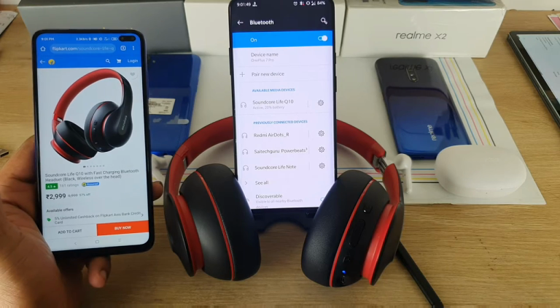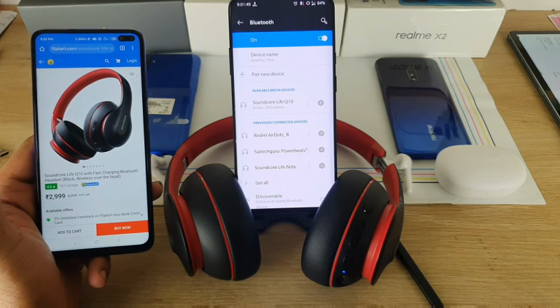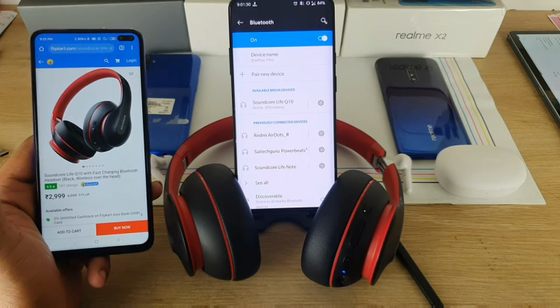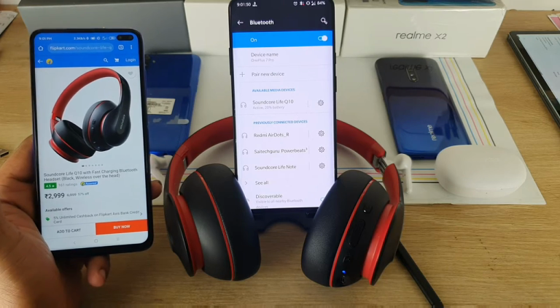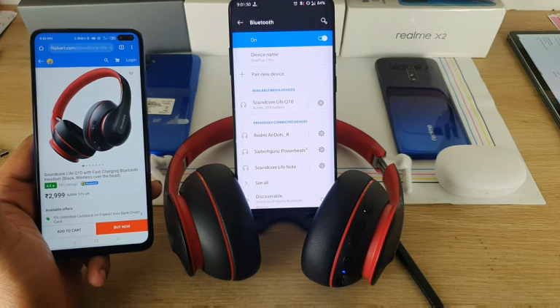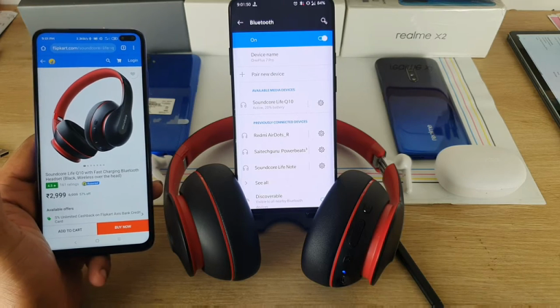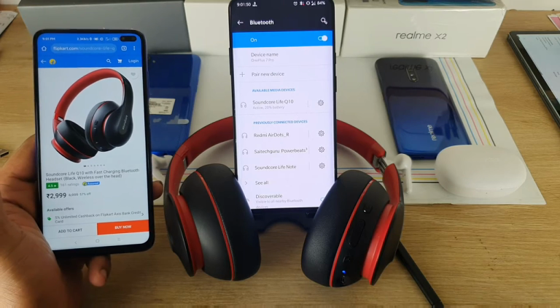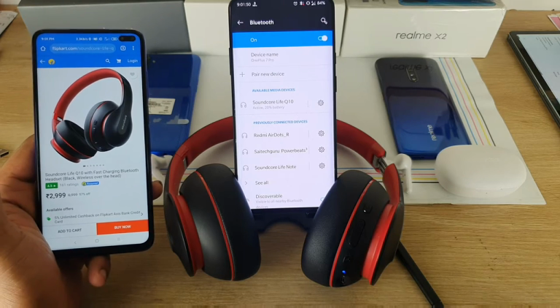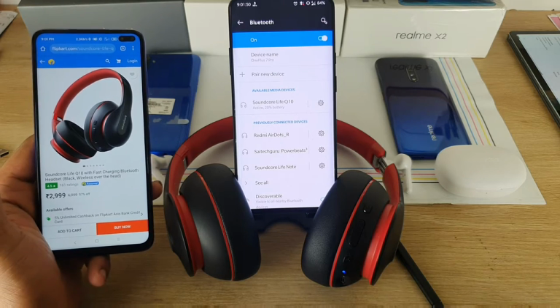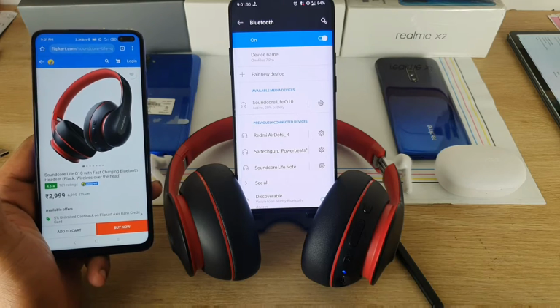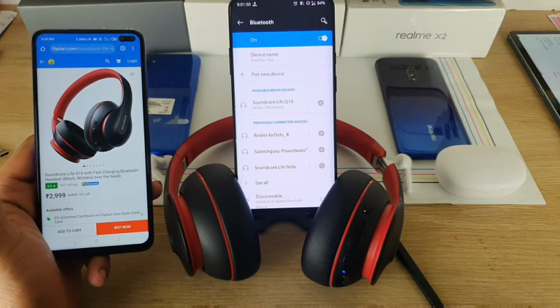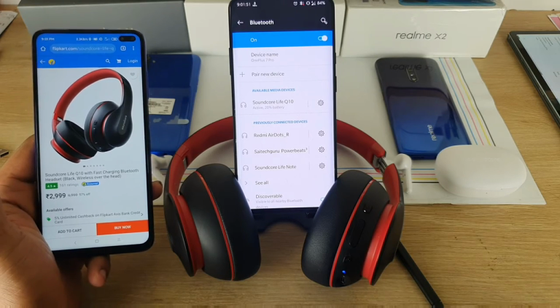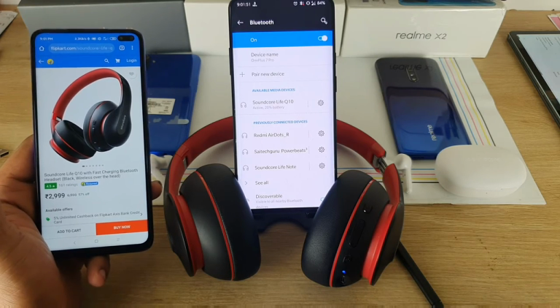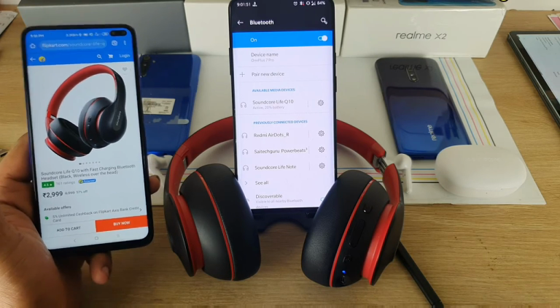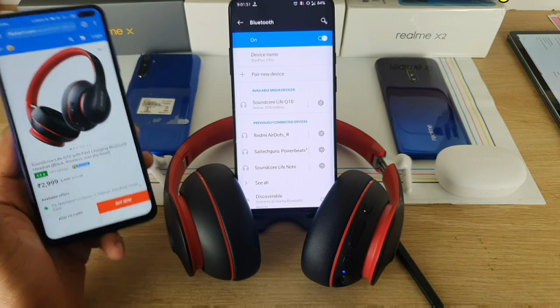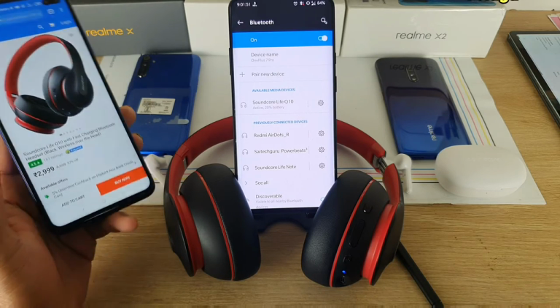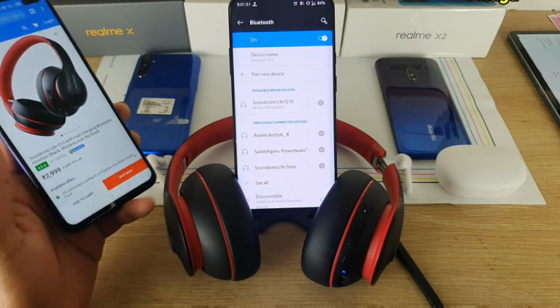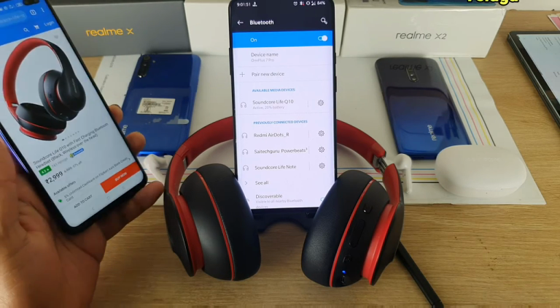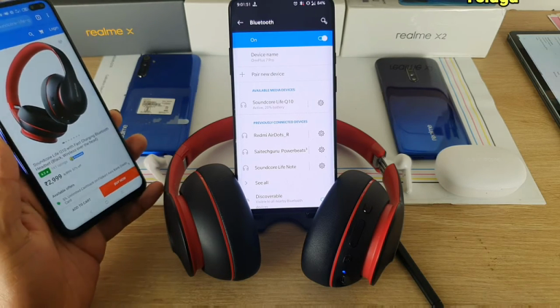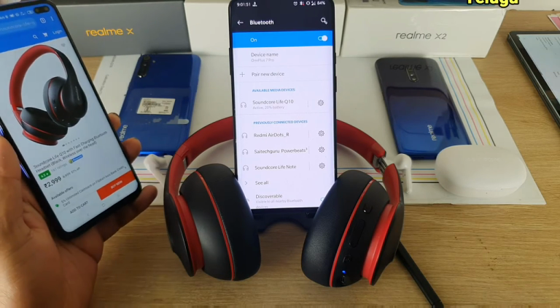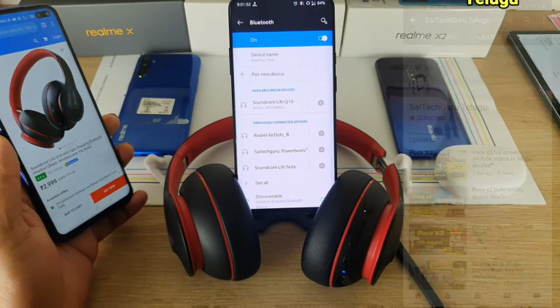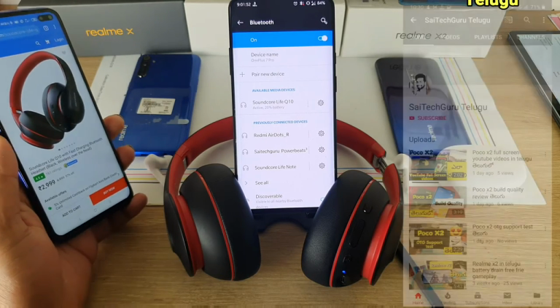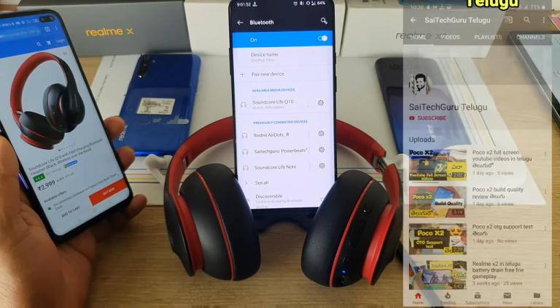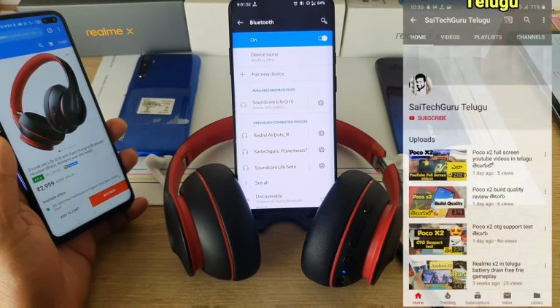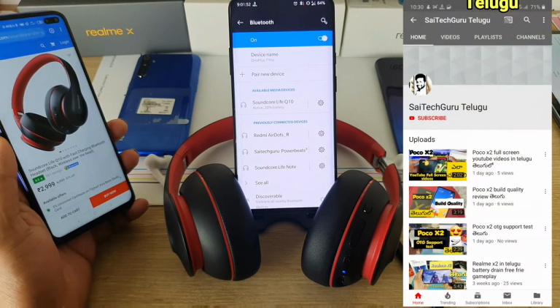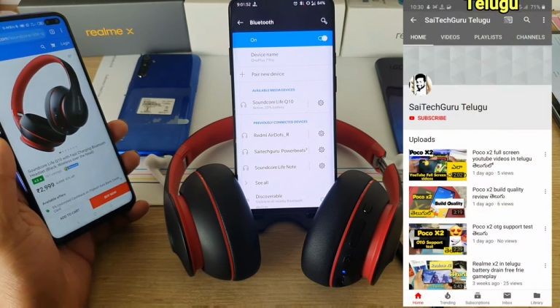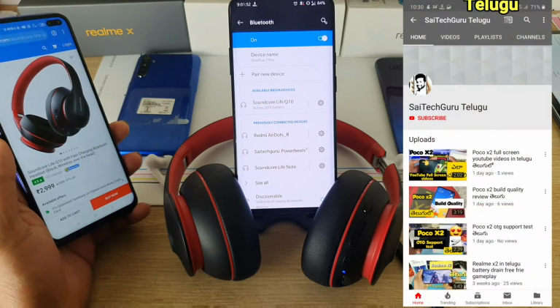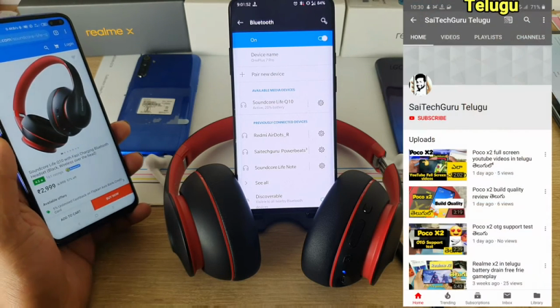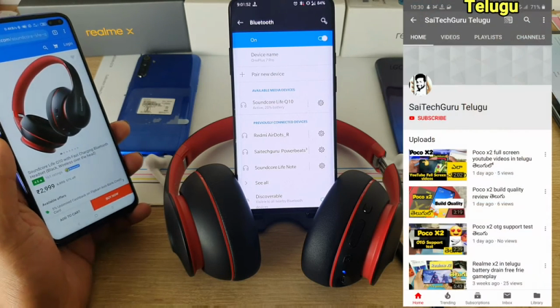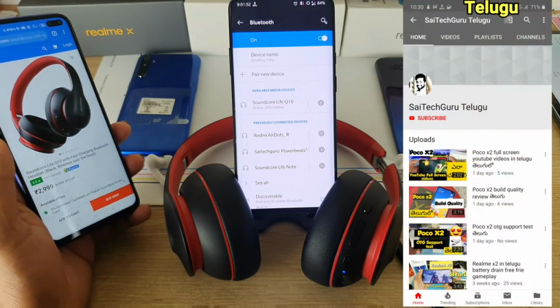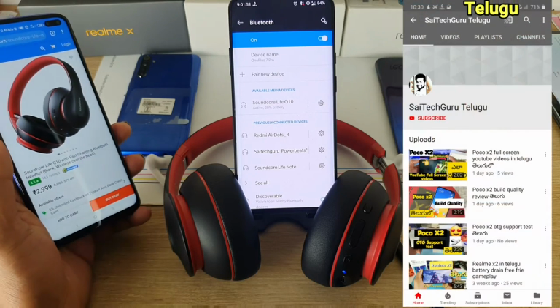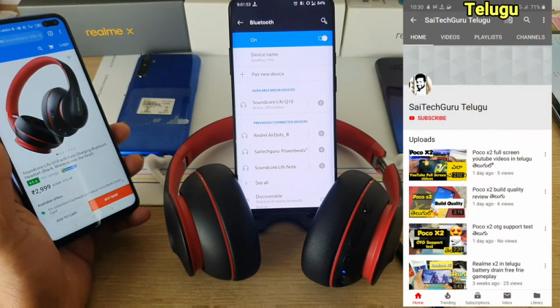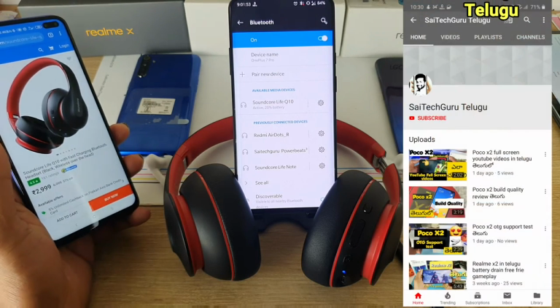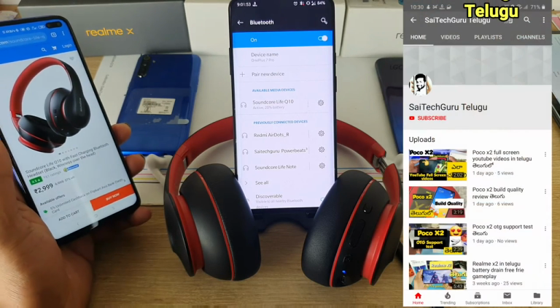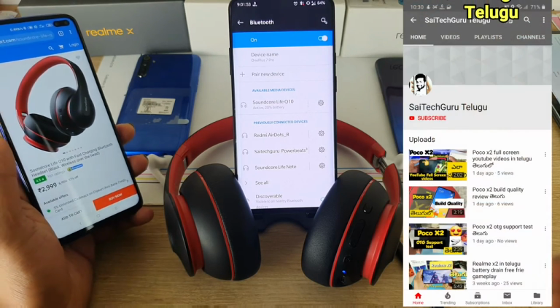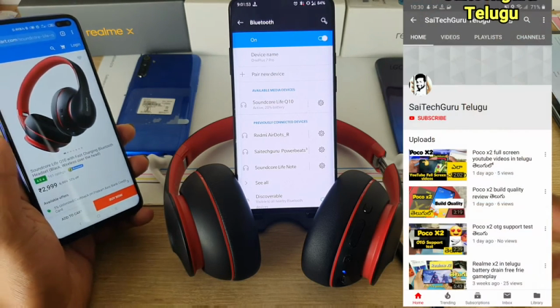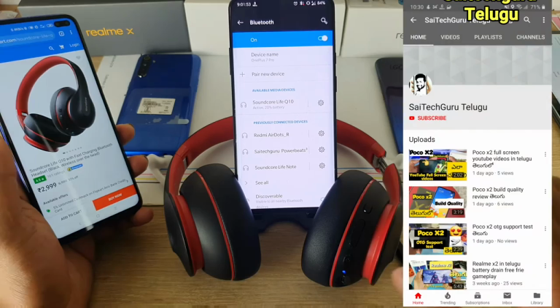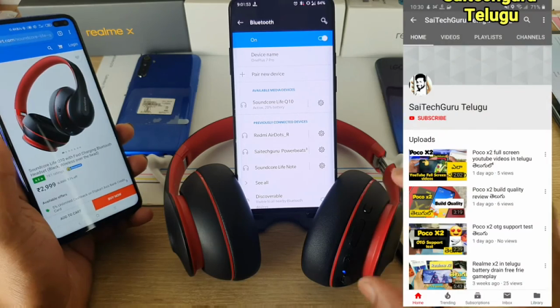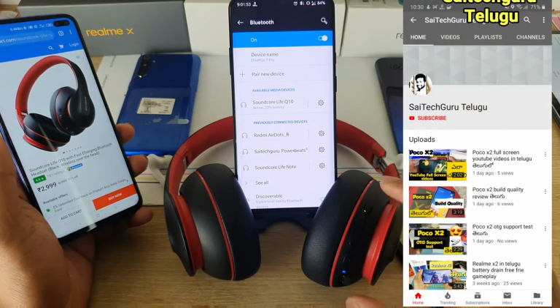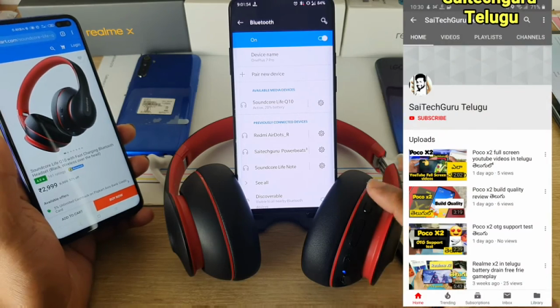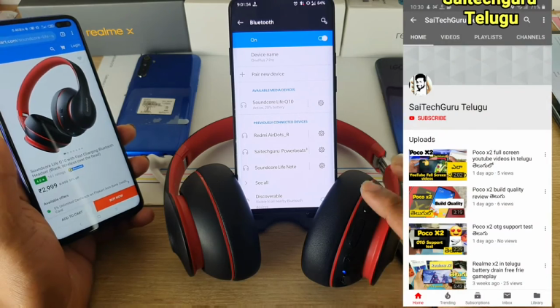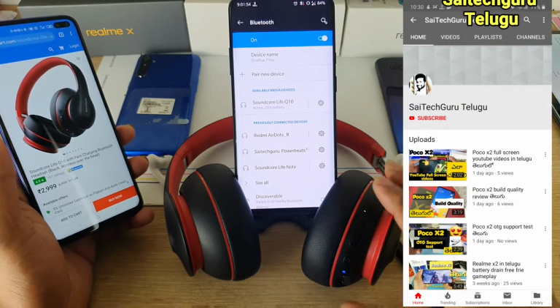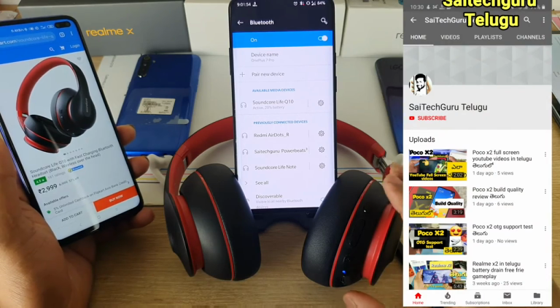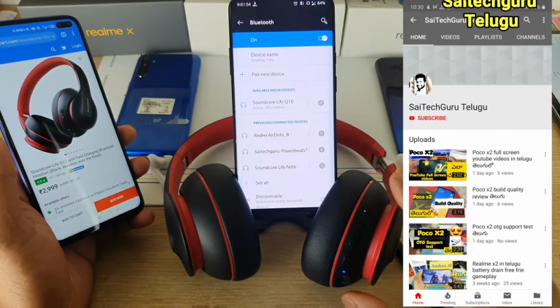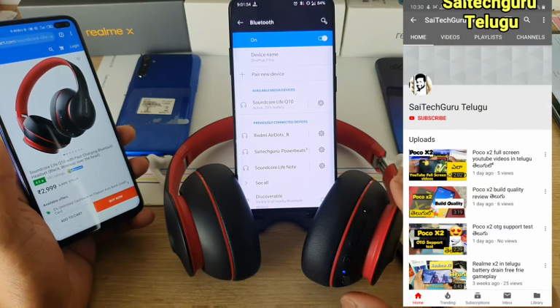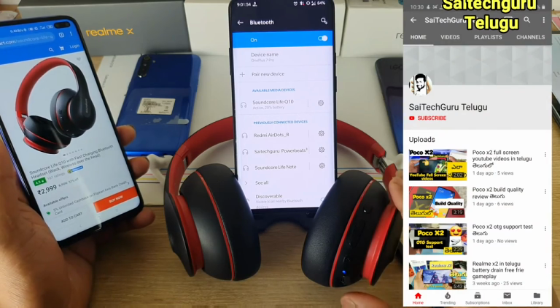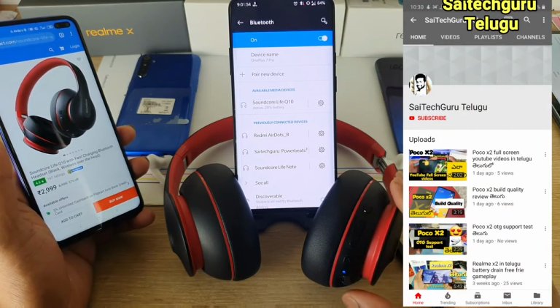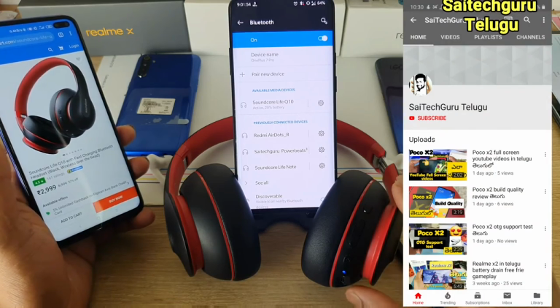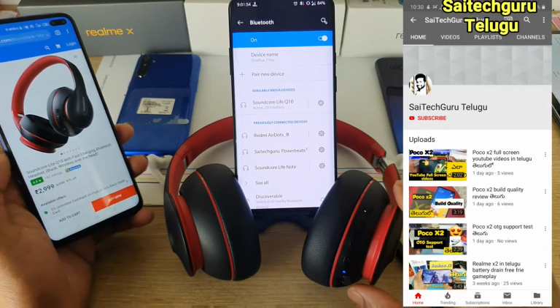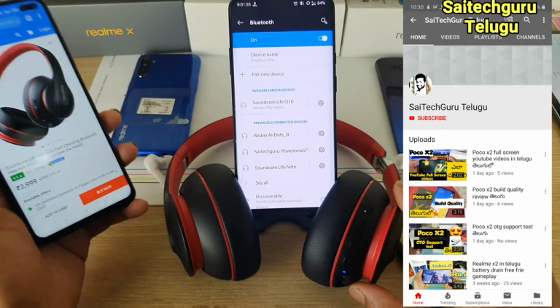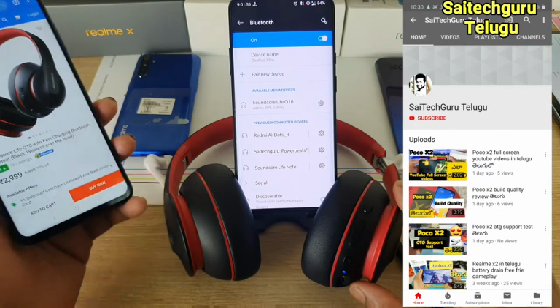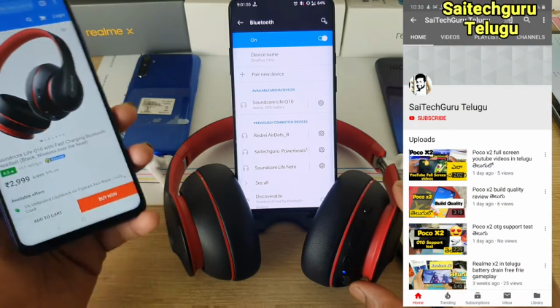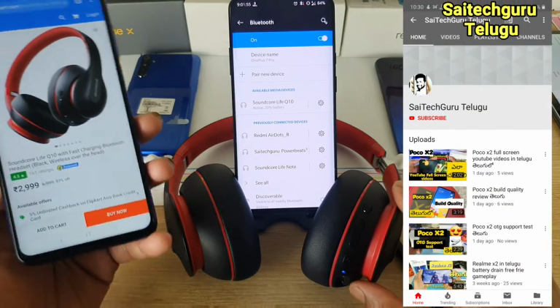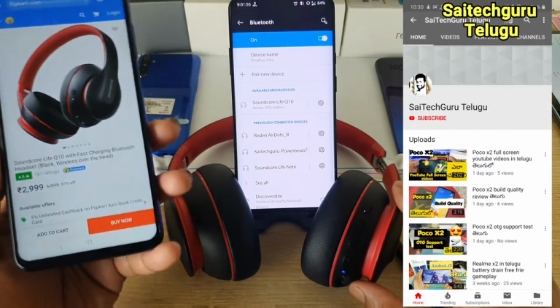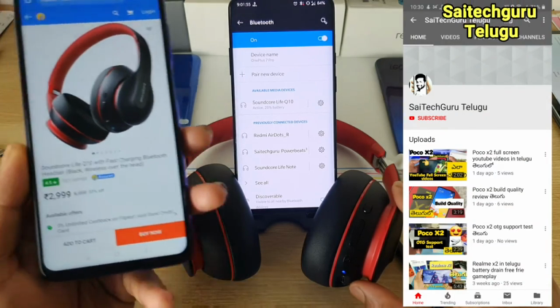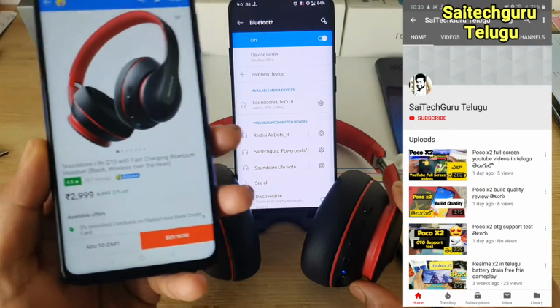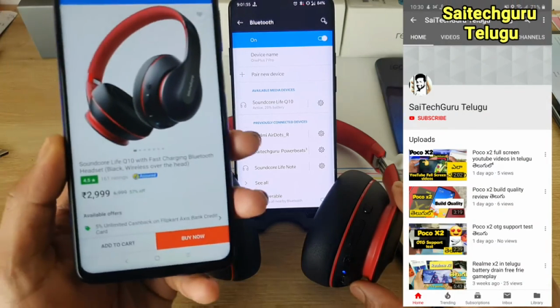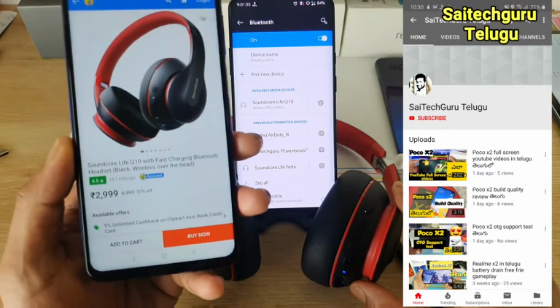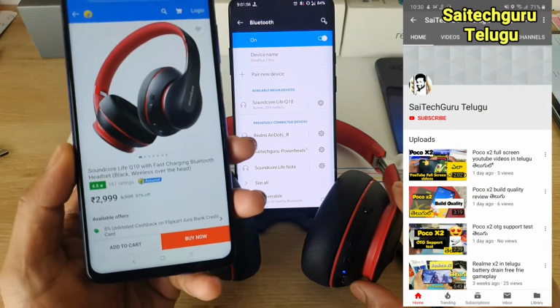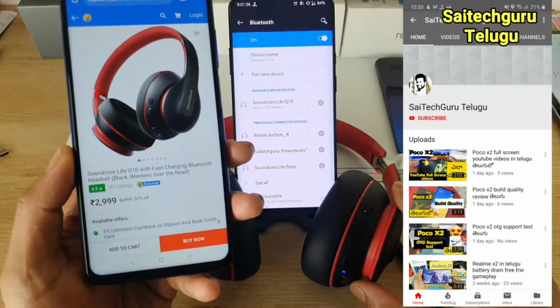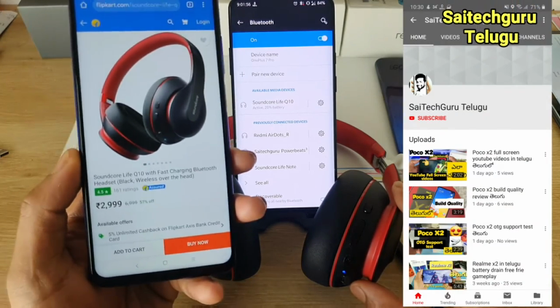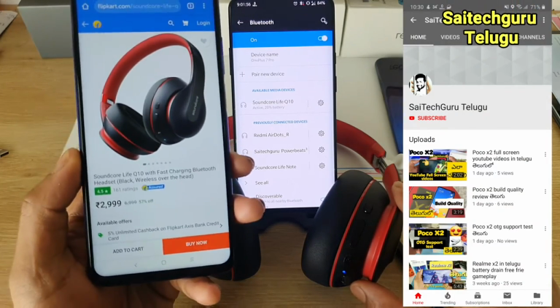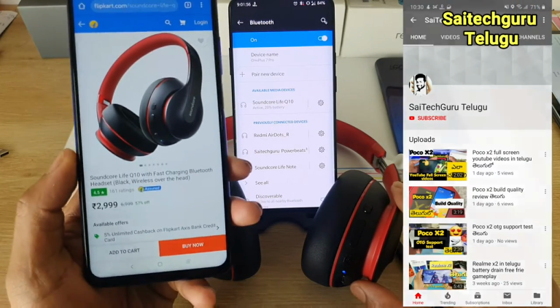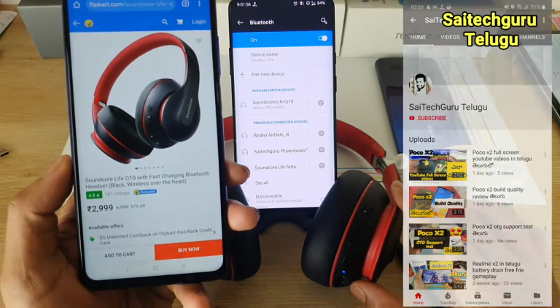Hi friends, my name is Sai Chathanya. Welcome to Sai Tech Kuru Telugu. In this video, I am going to talk about Soundcore Live Q10 headphones.